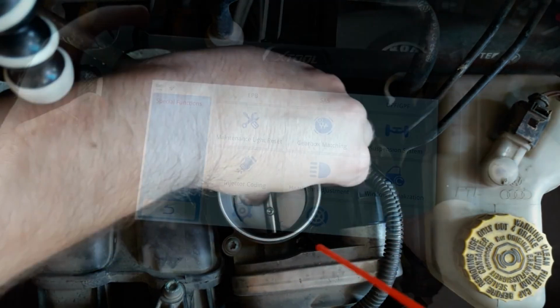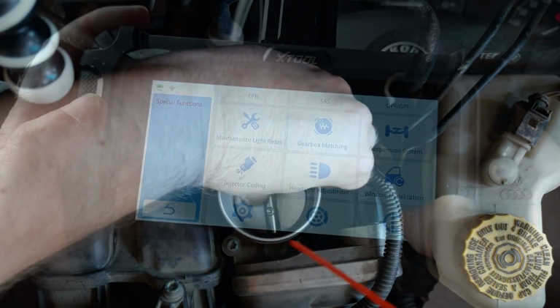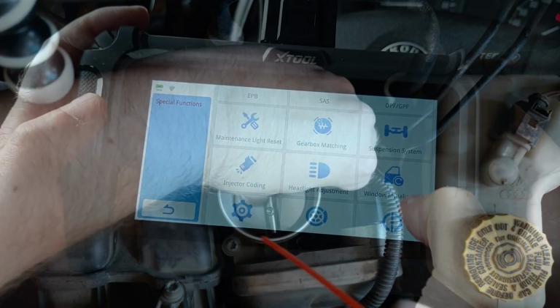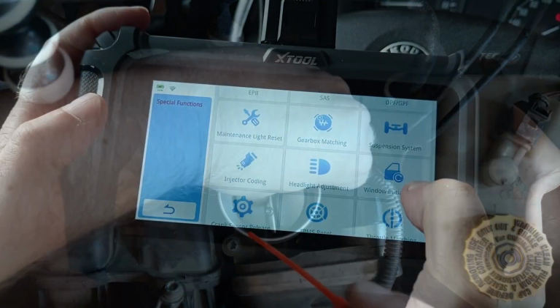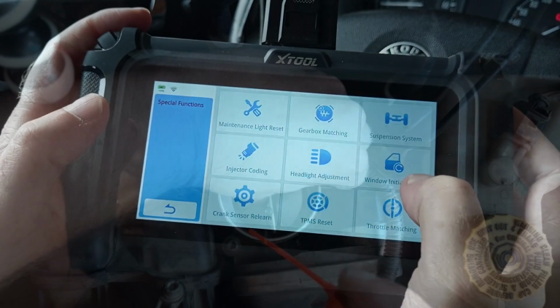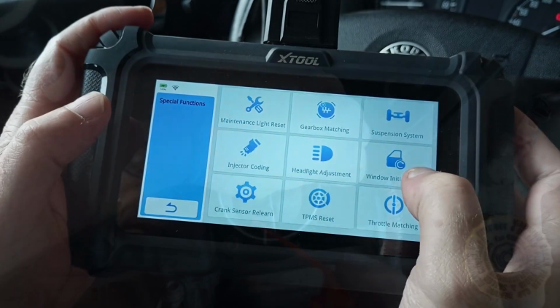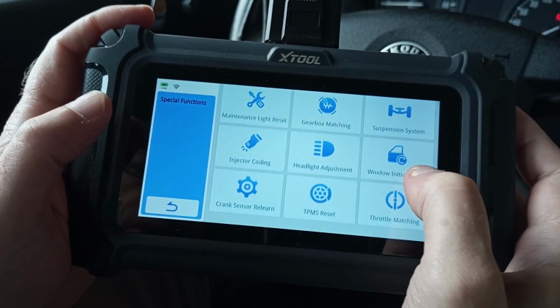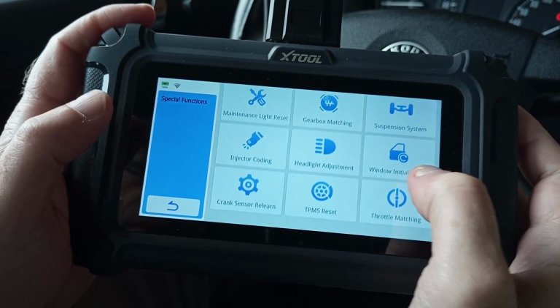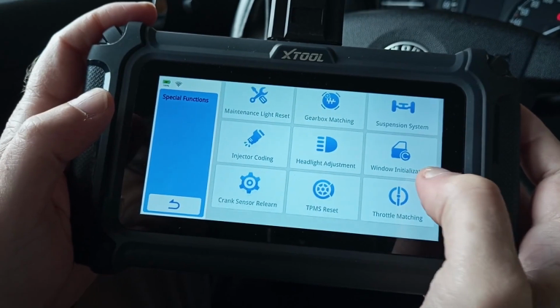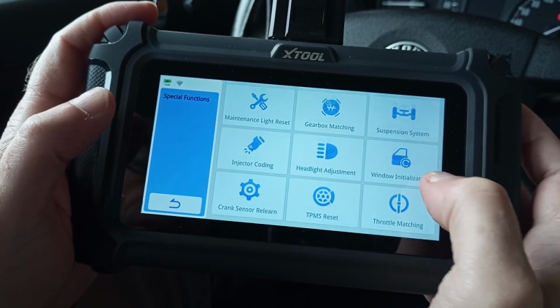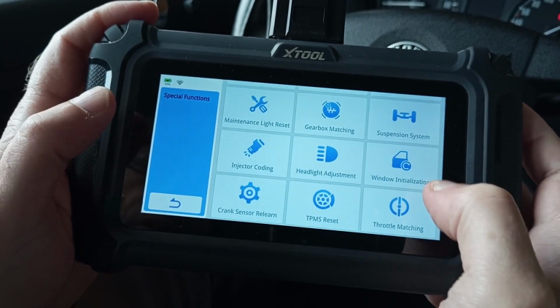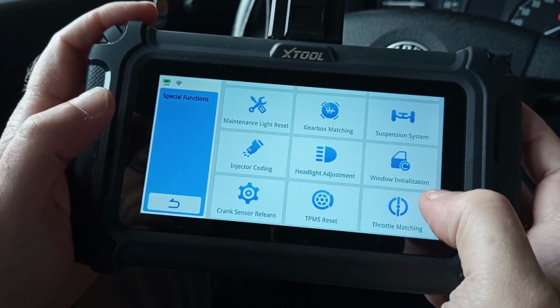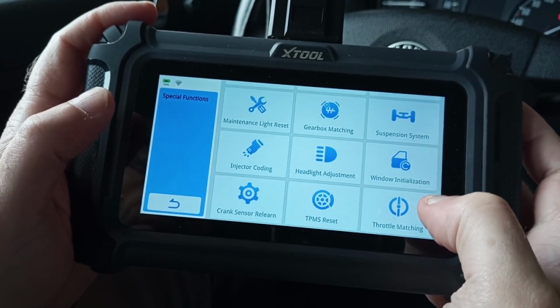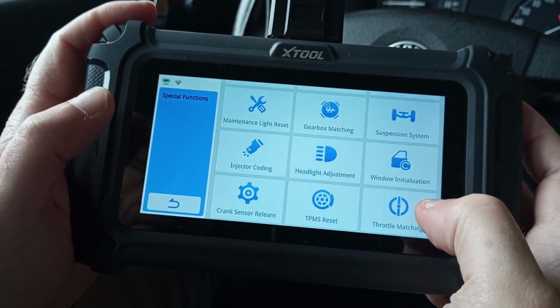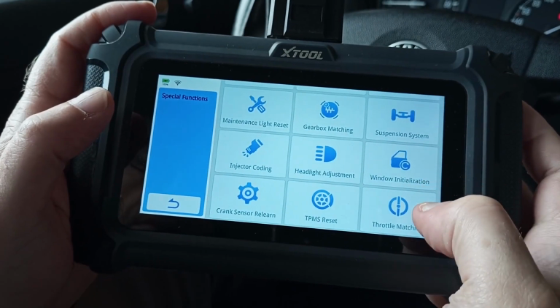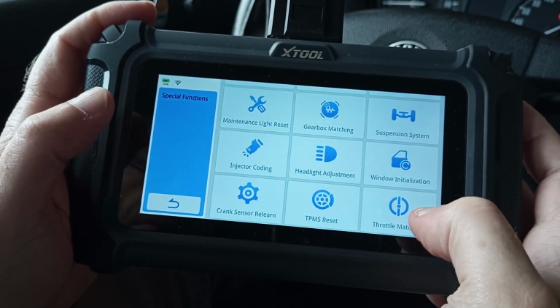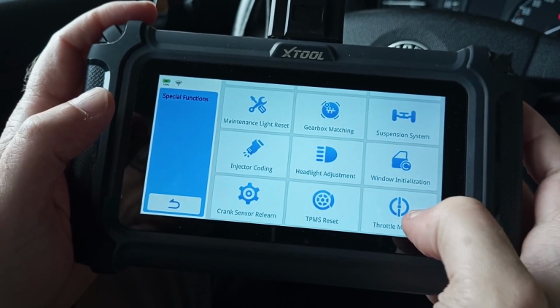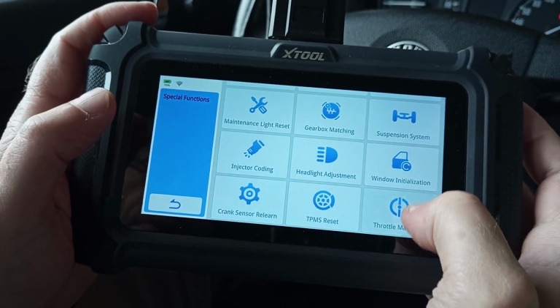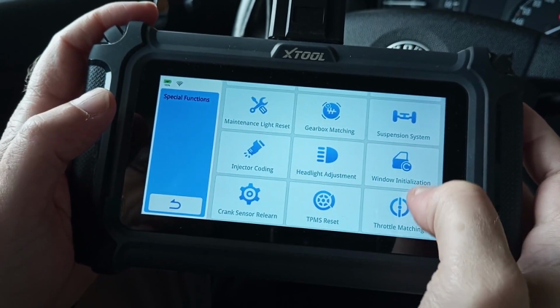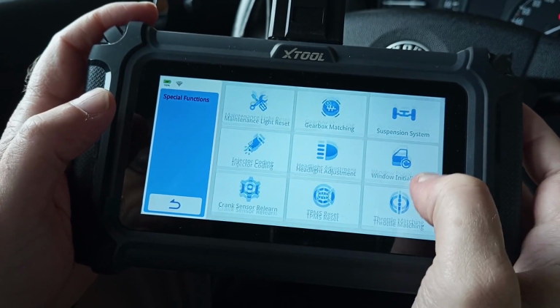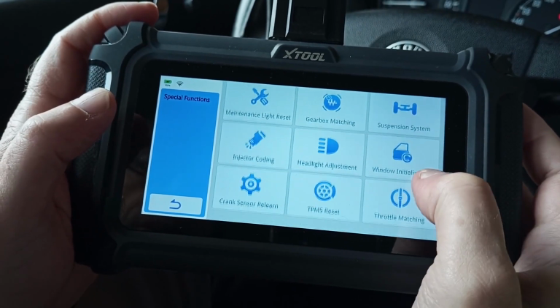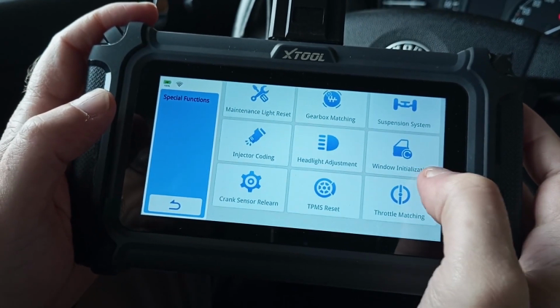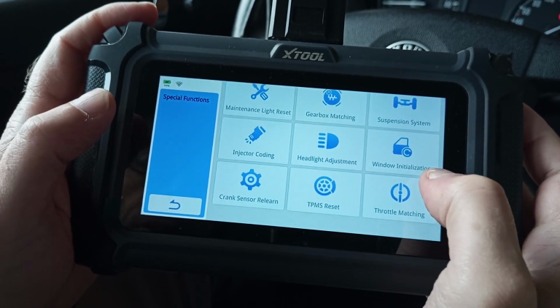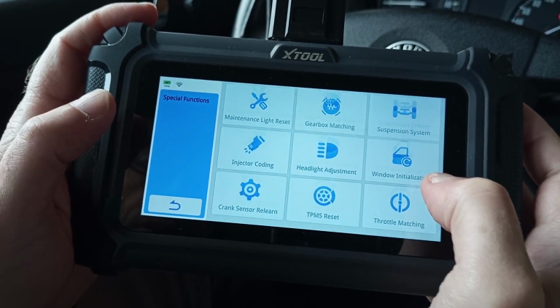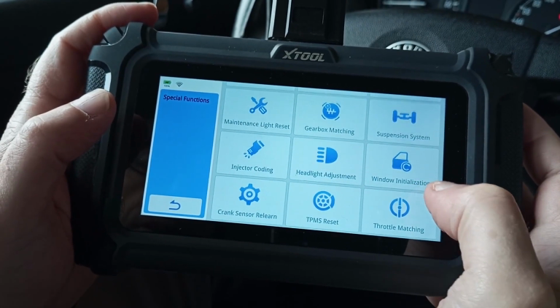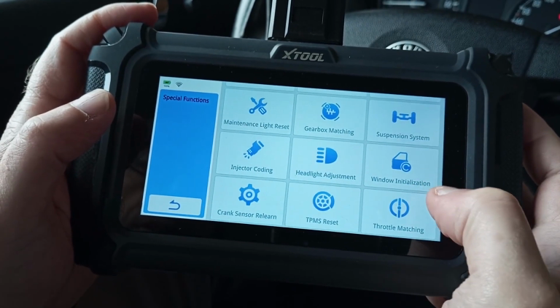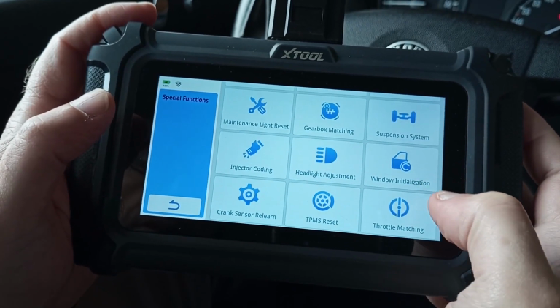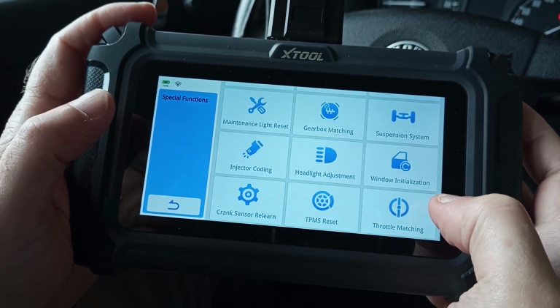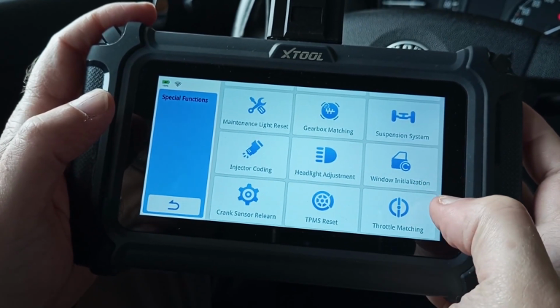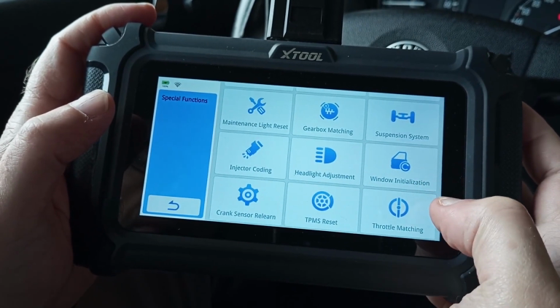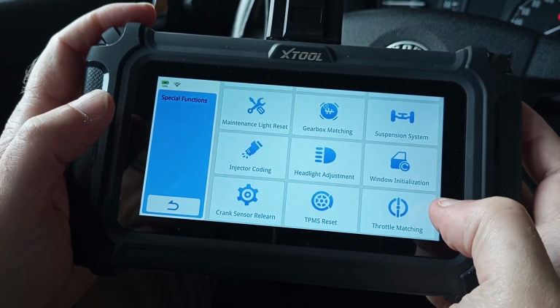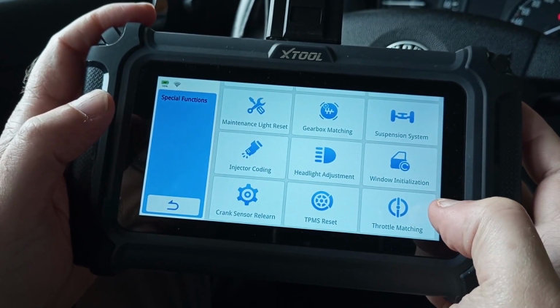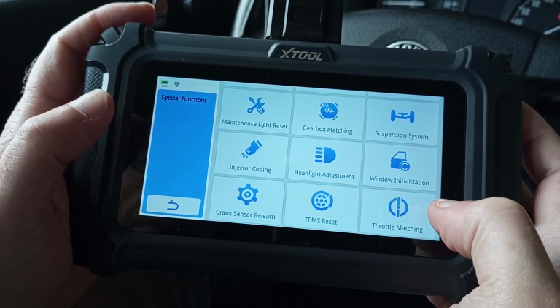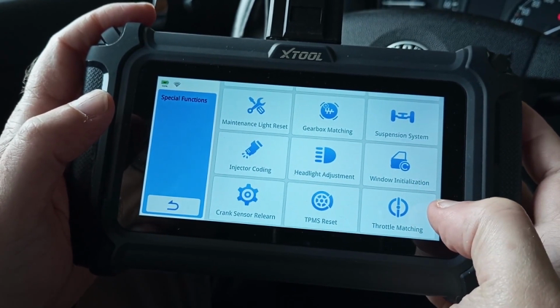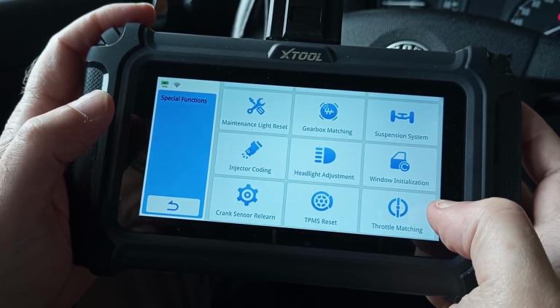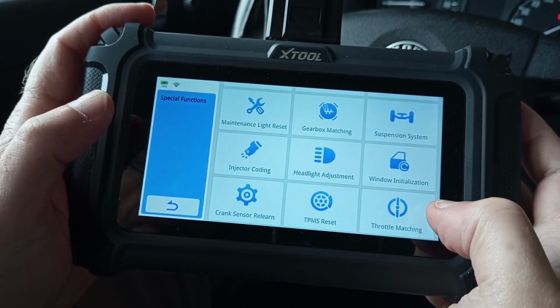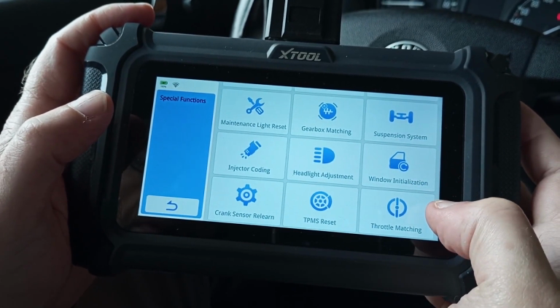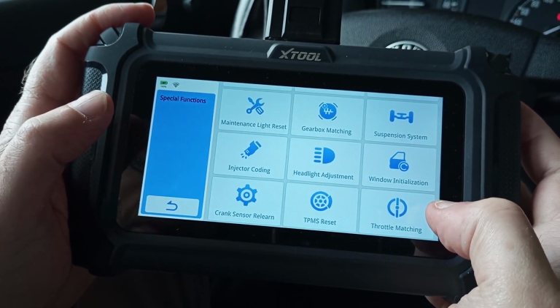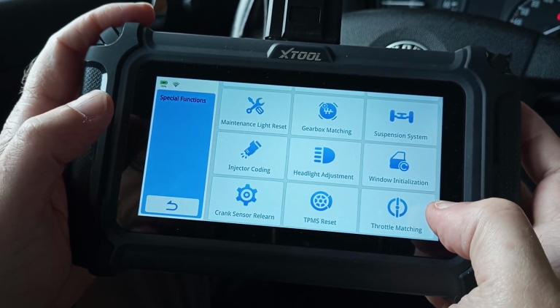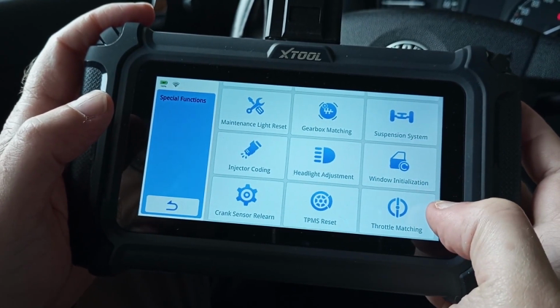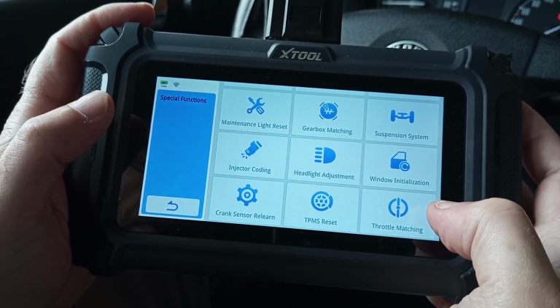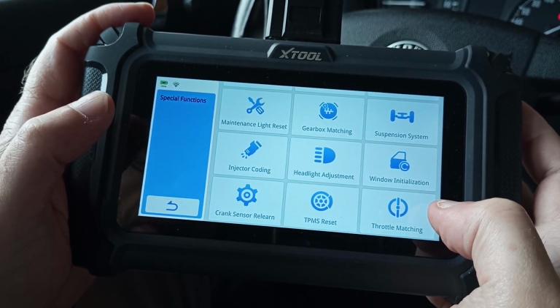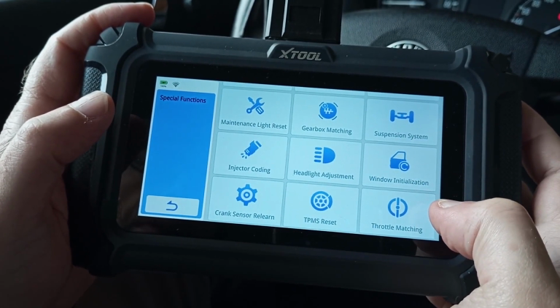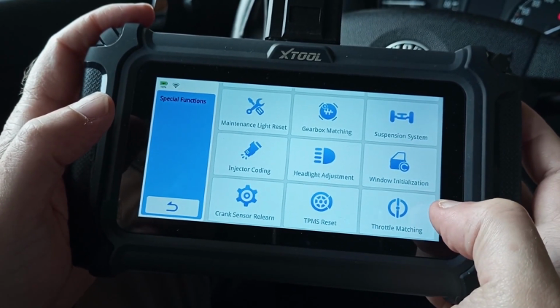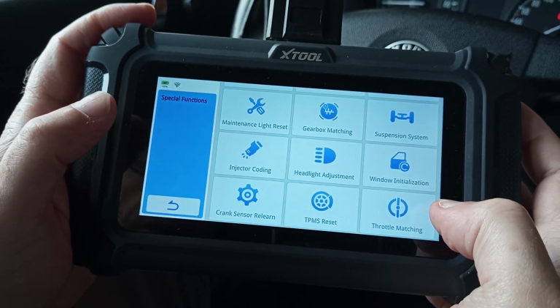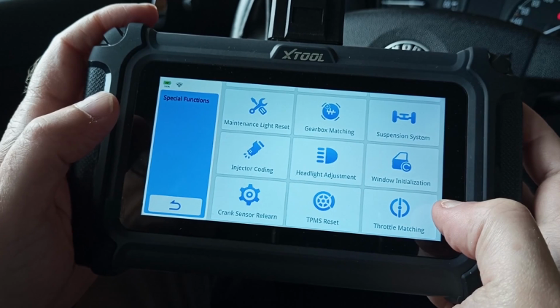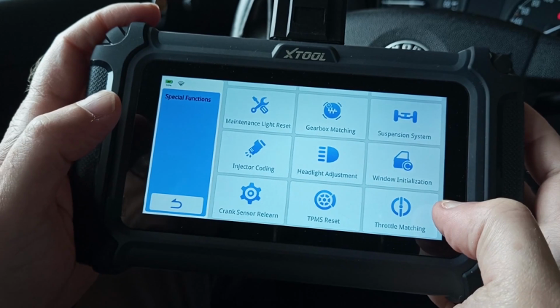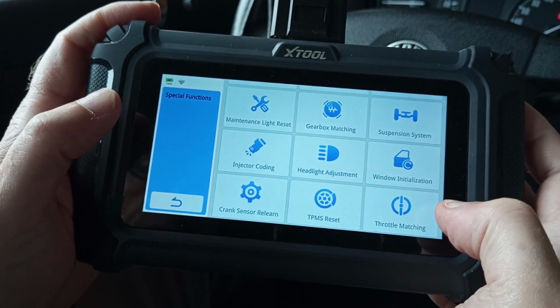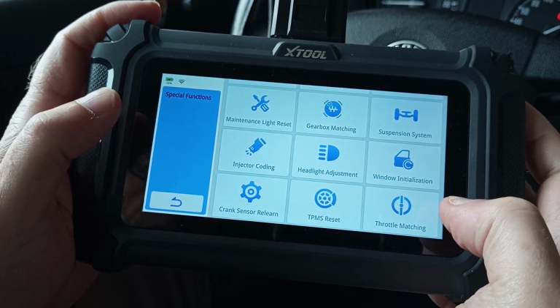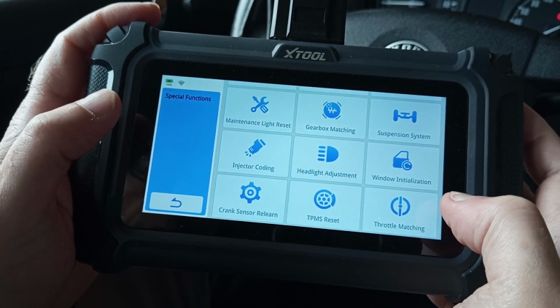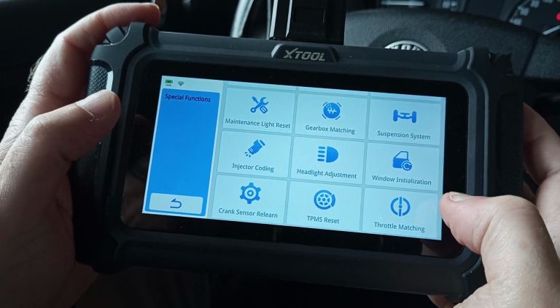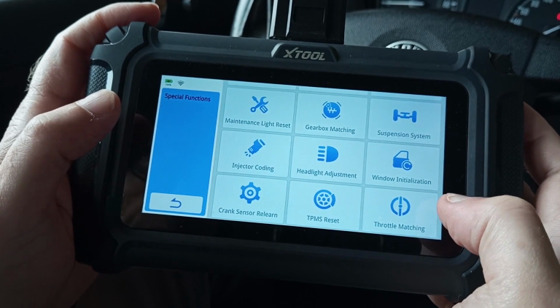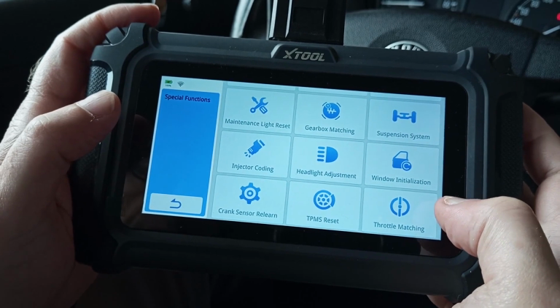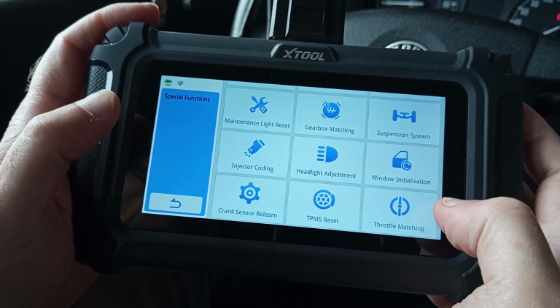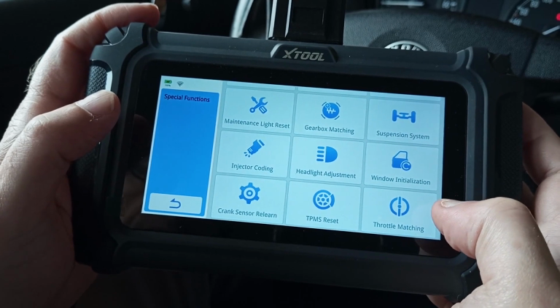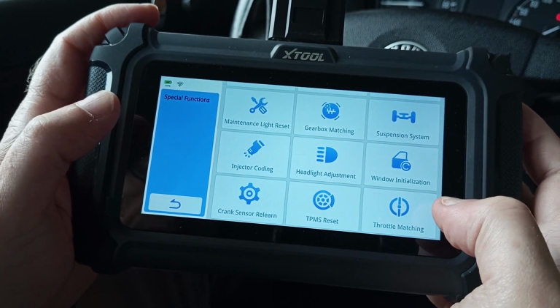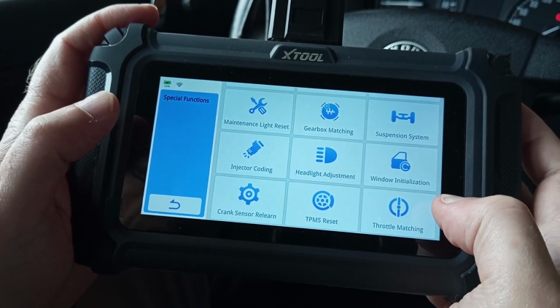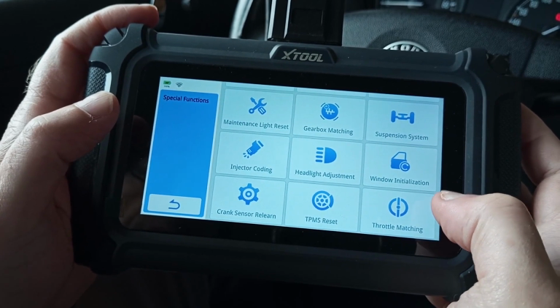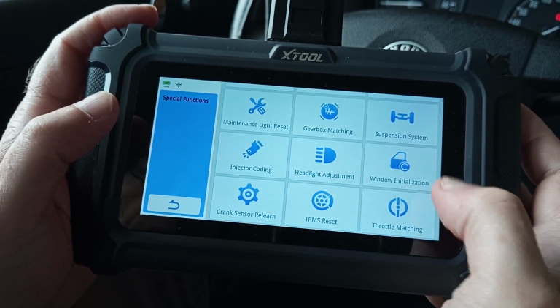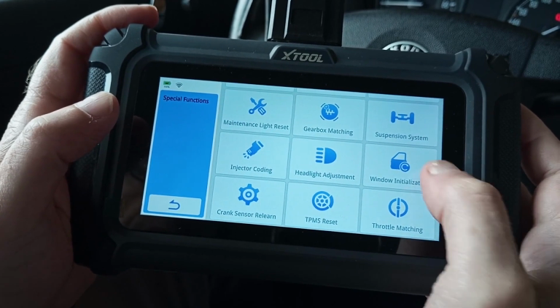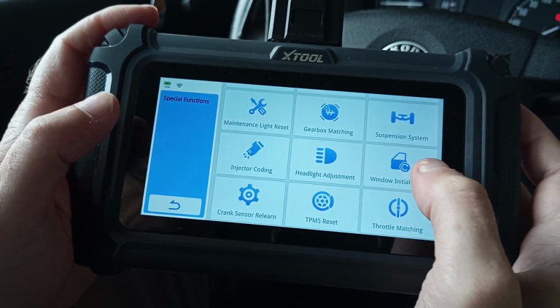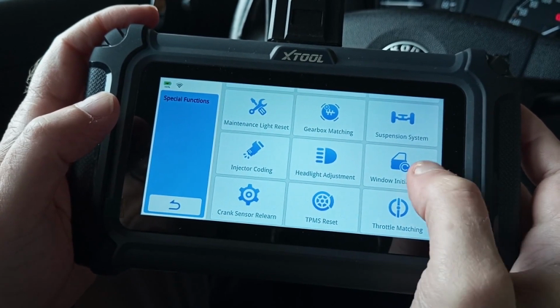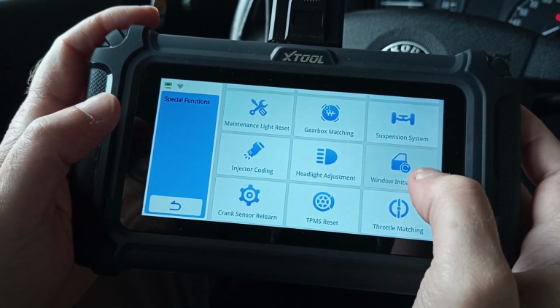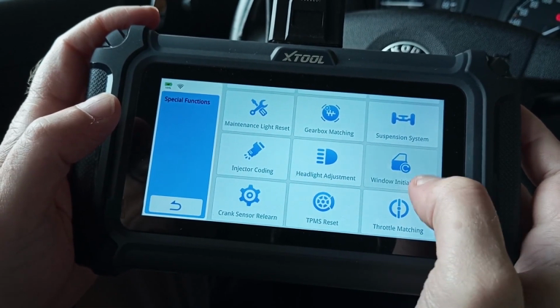First of all, know that you'll need an OBD tool that has the option for doing a throttle body reset. Not all of them have this.